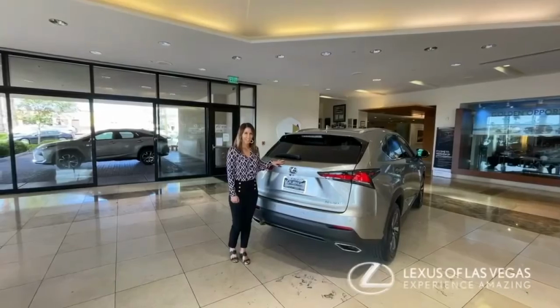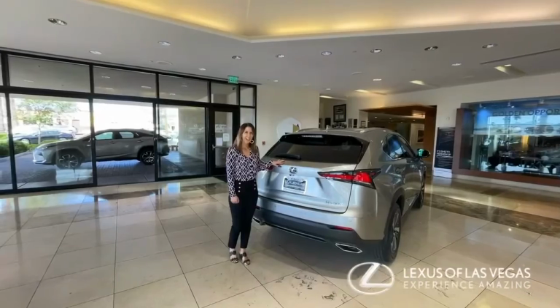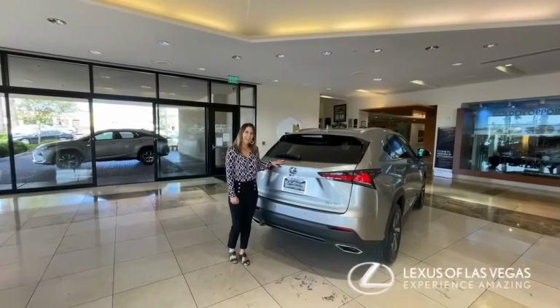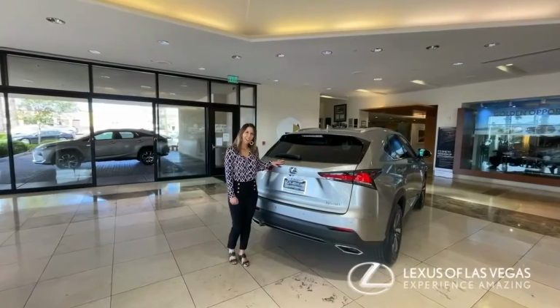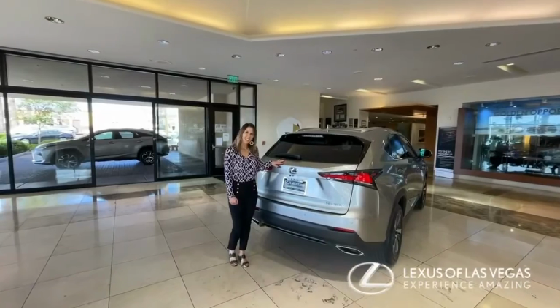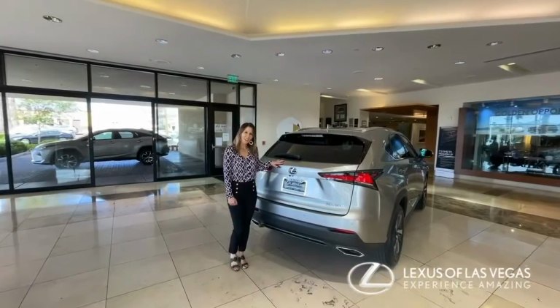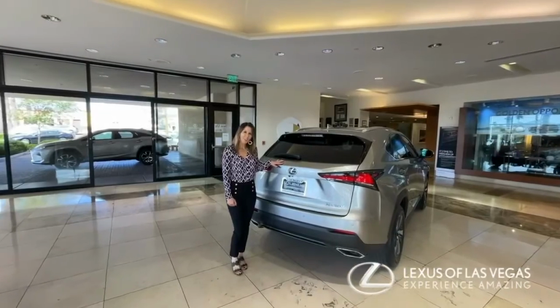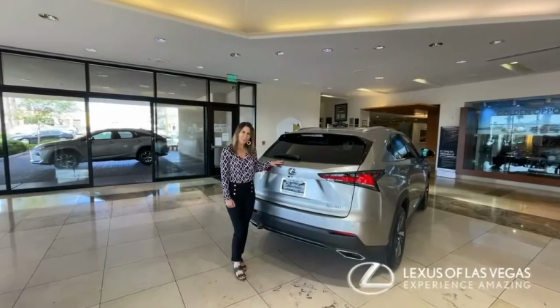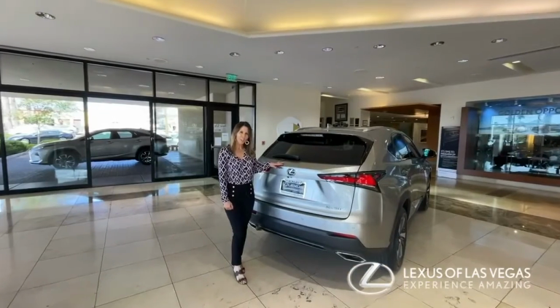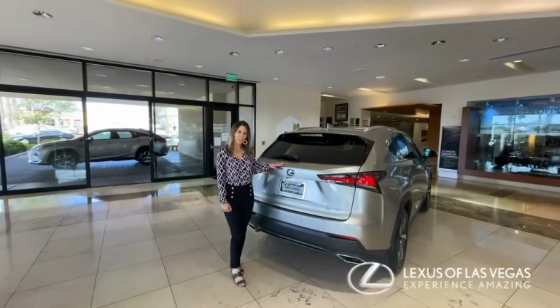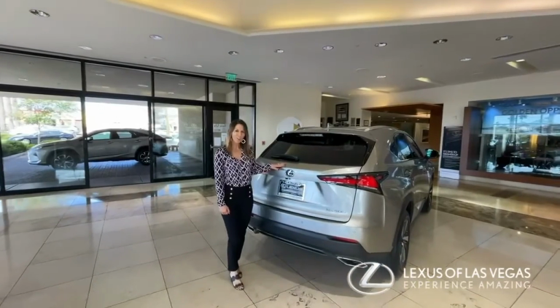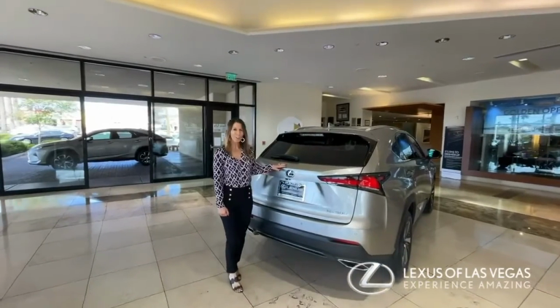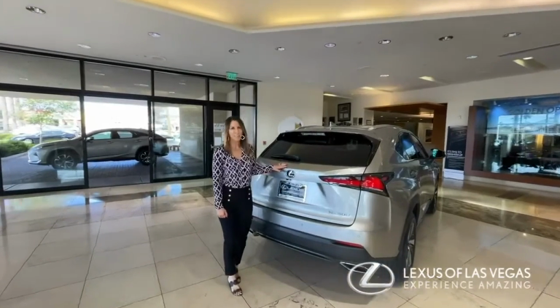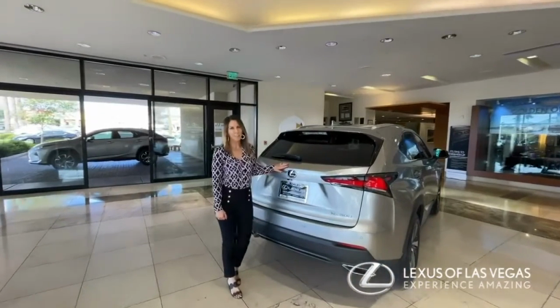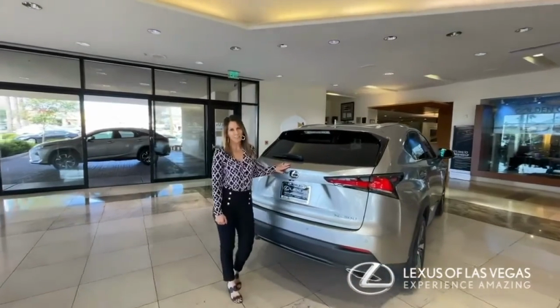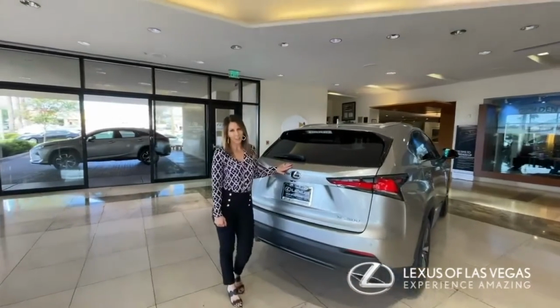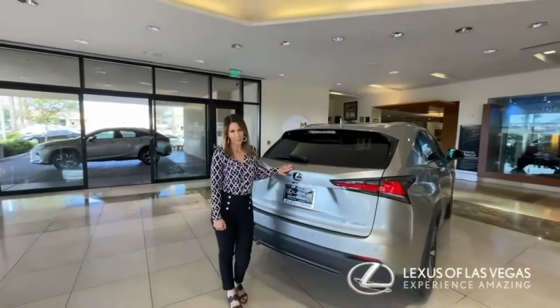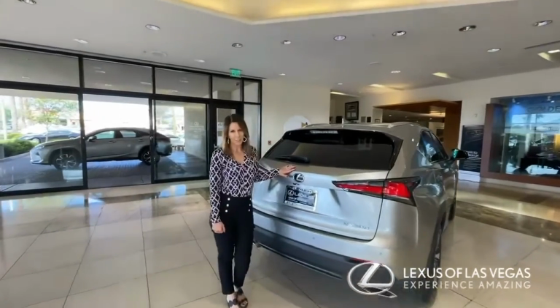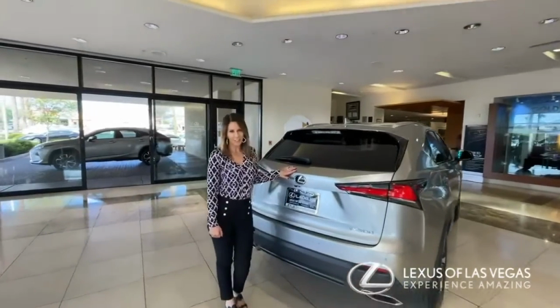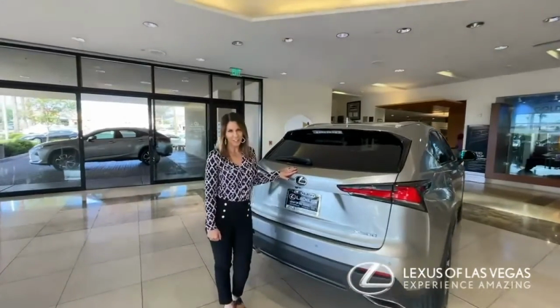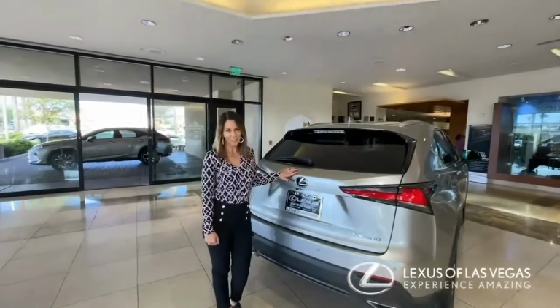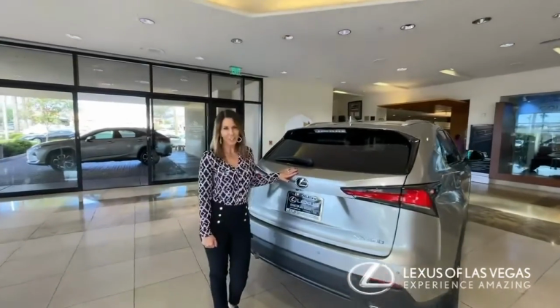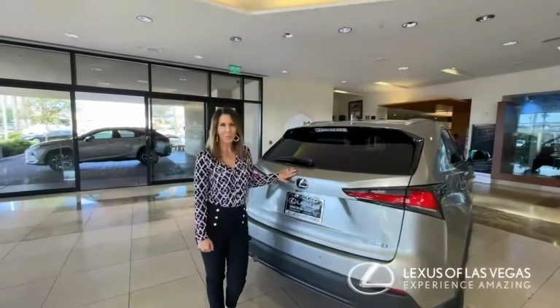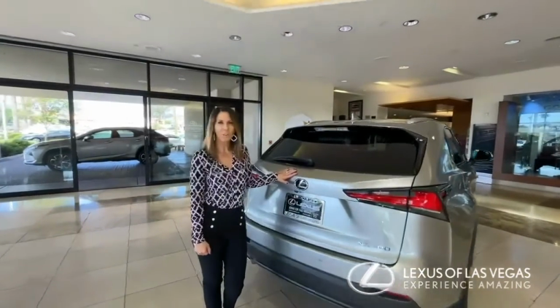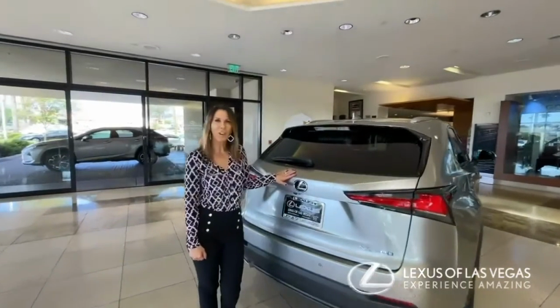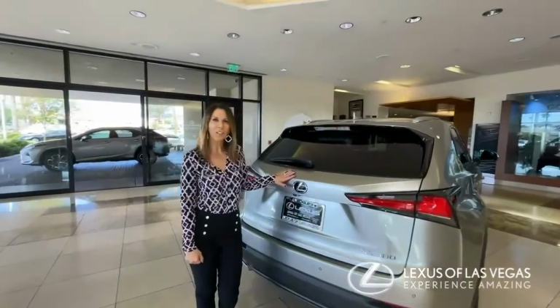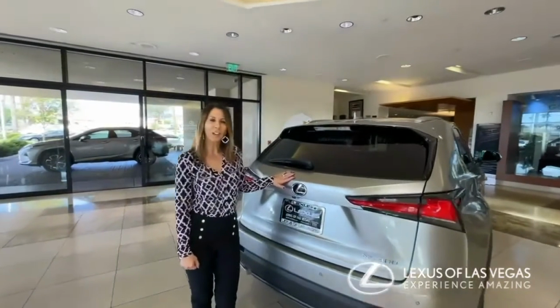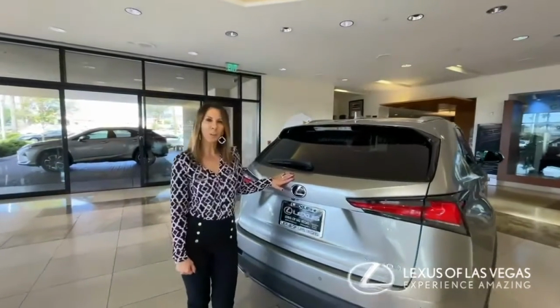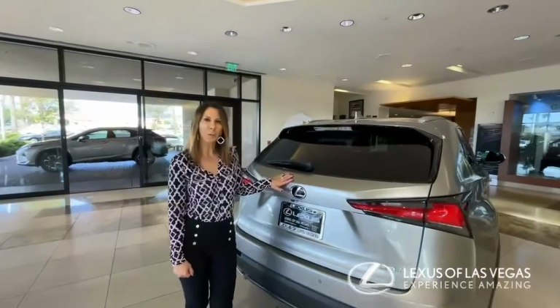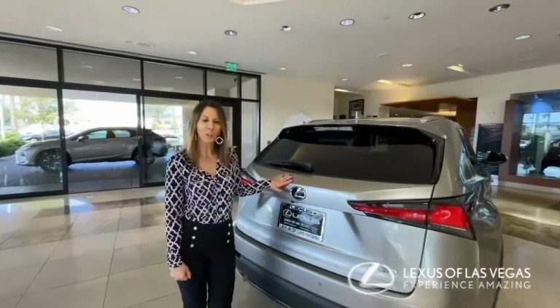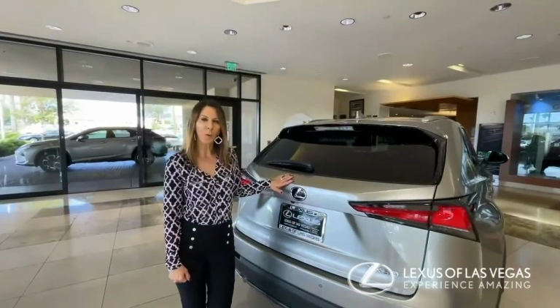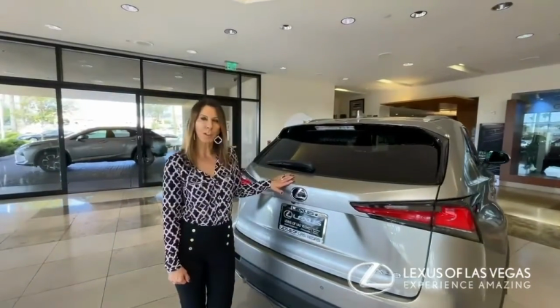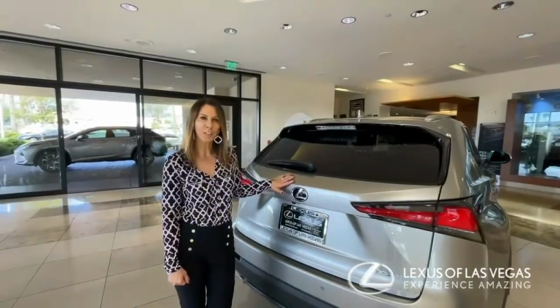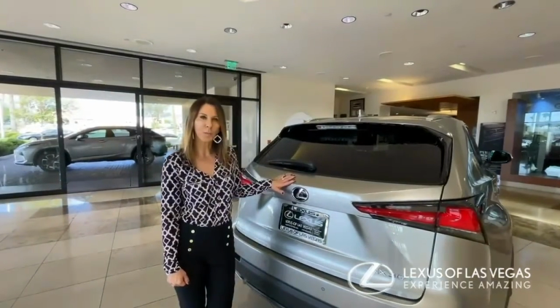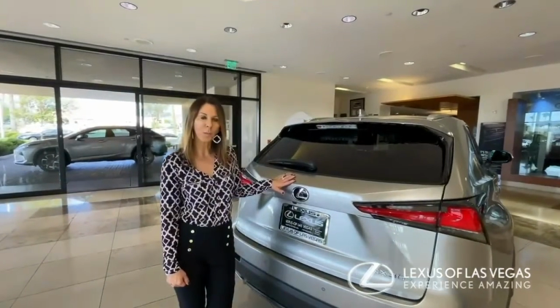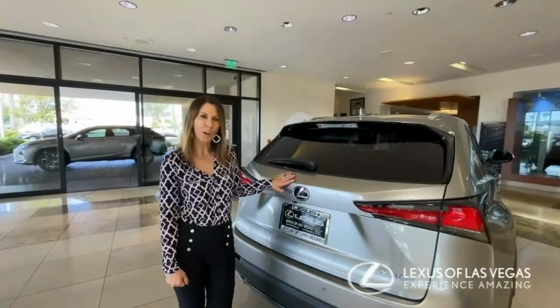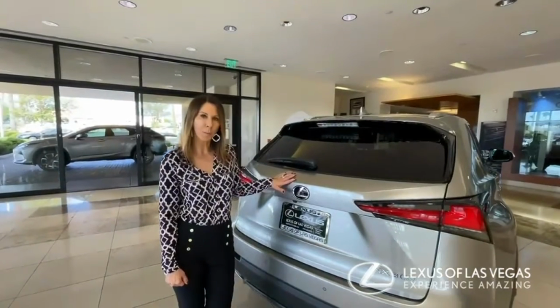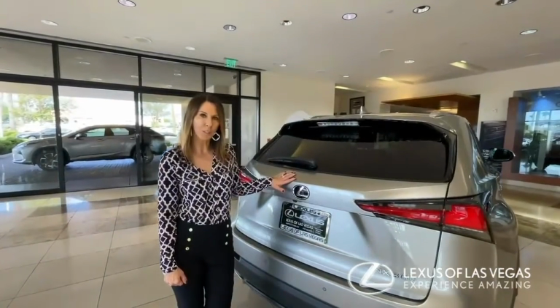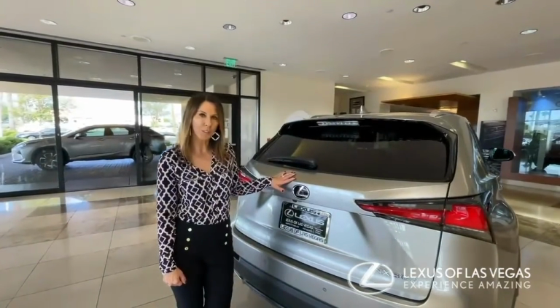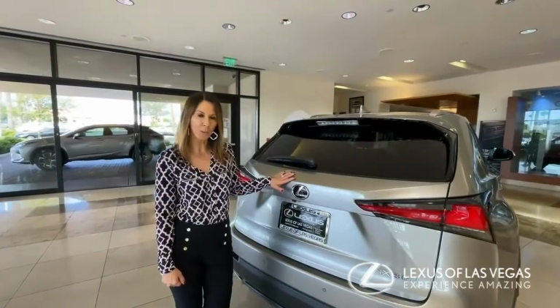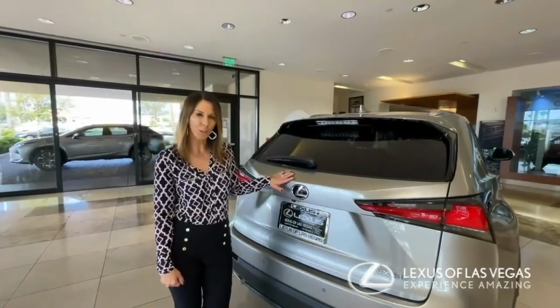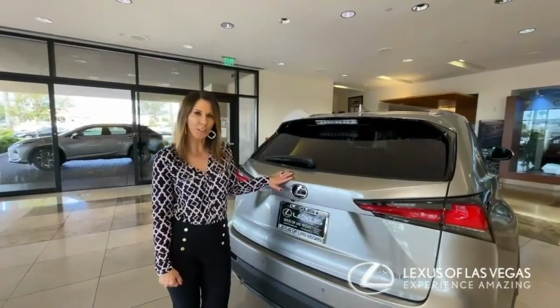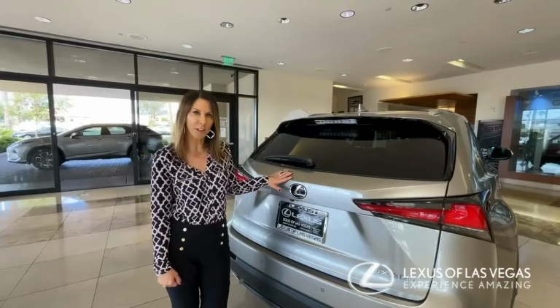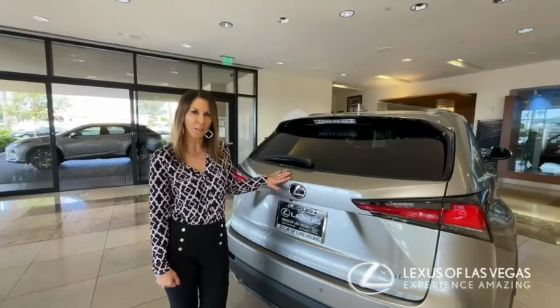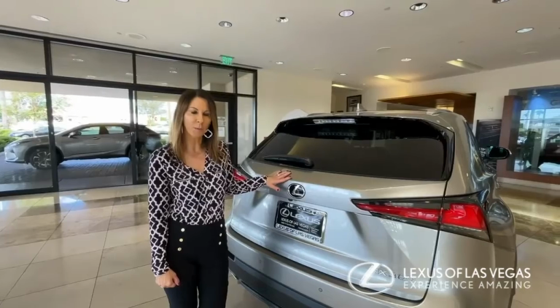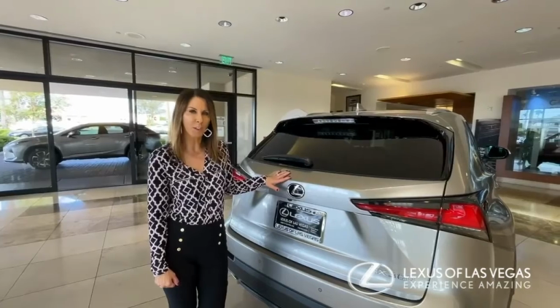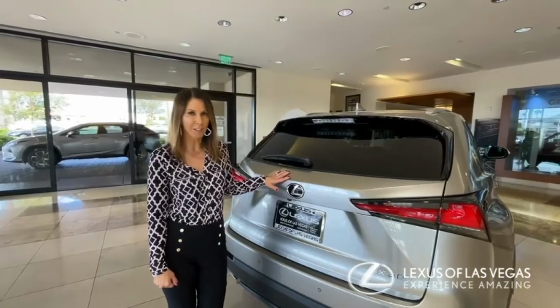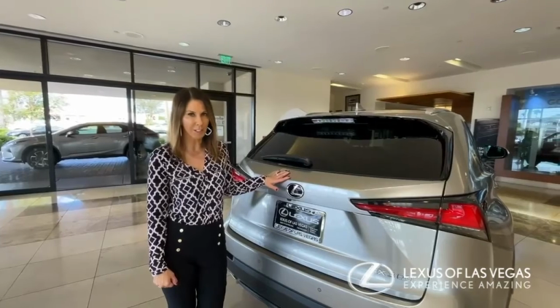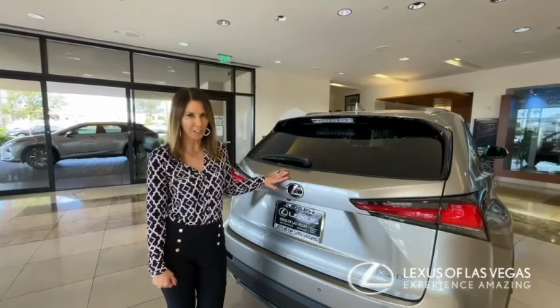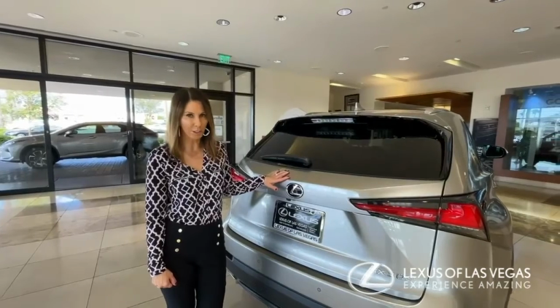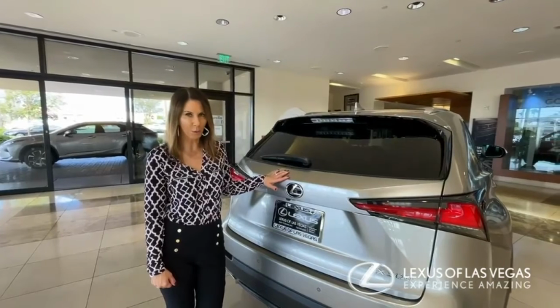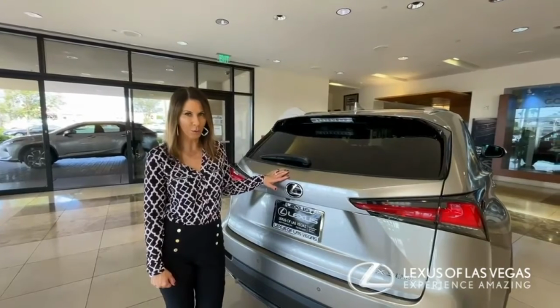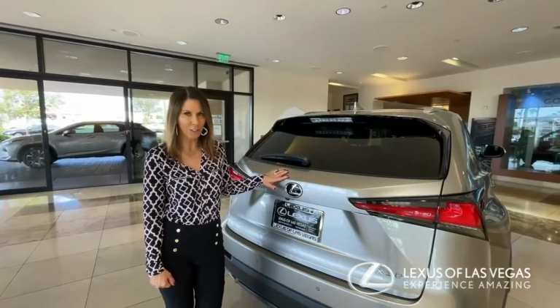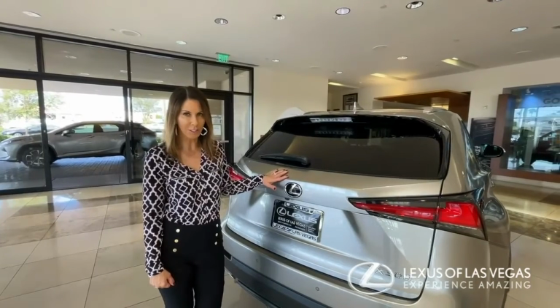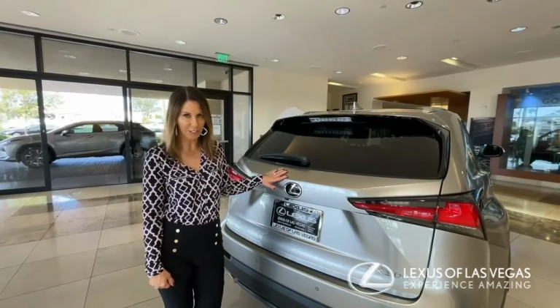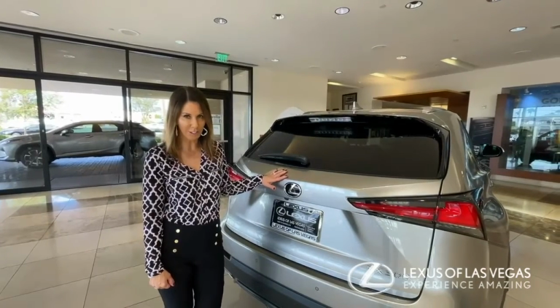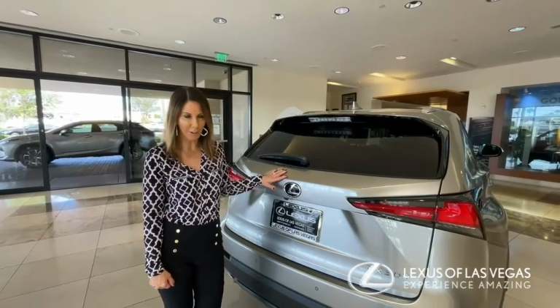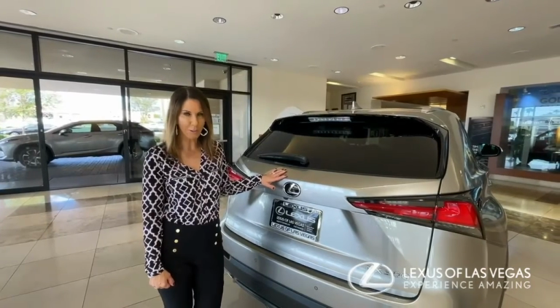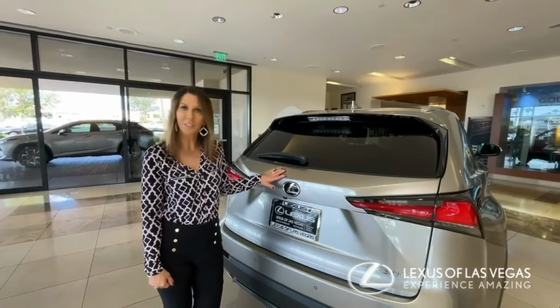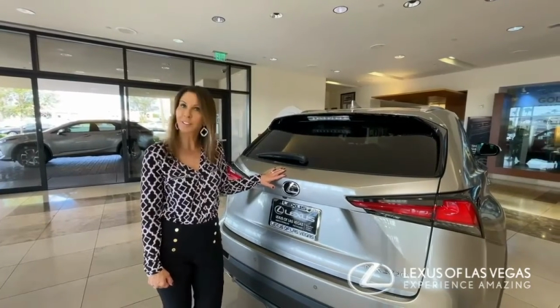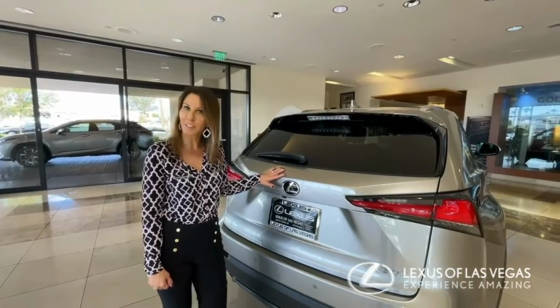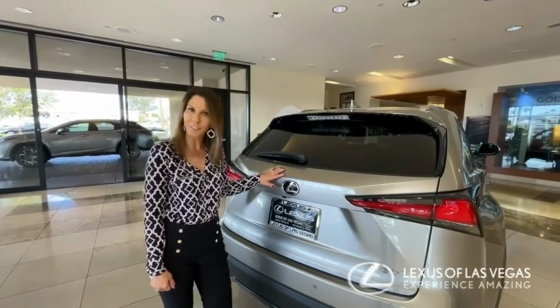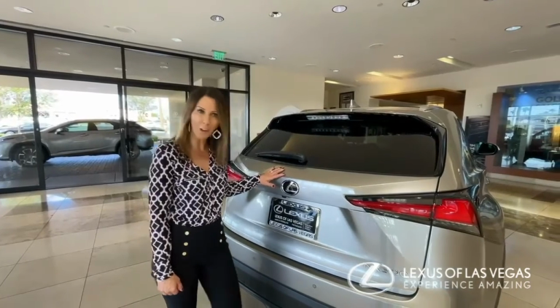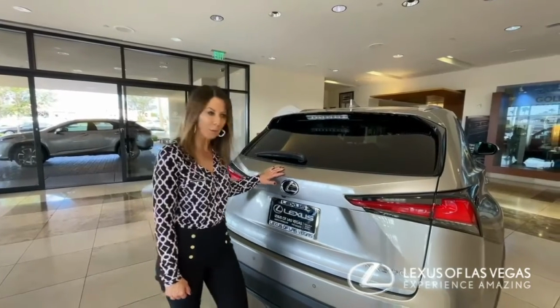Hi there, I'm Rachel with Lexus of Las Vegas, and we've had a lot of requests for more episodes of Things You Didn't Know You Didn't Know, so let's go.